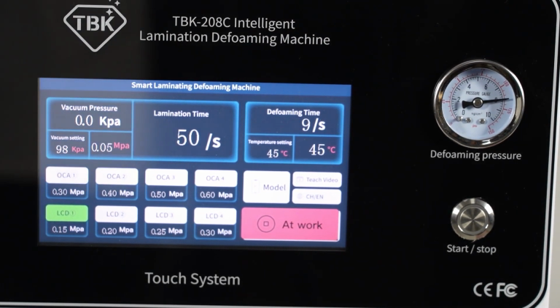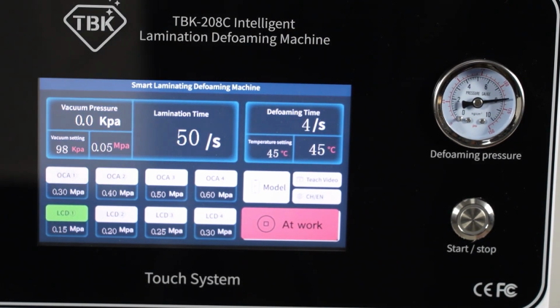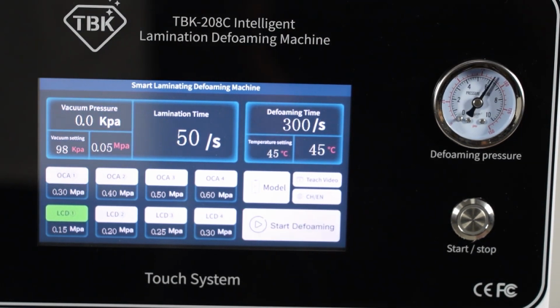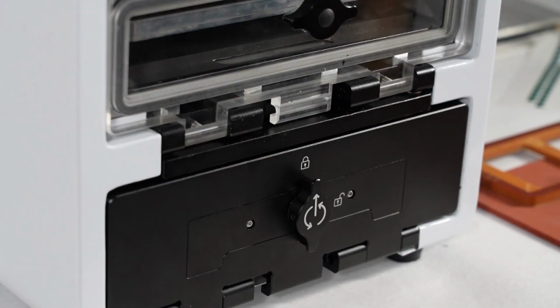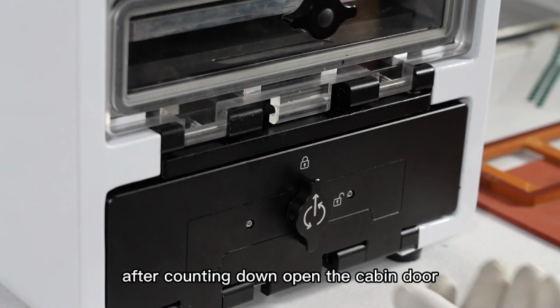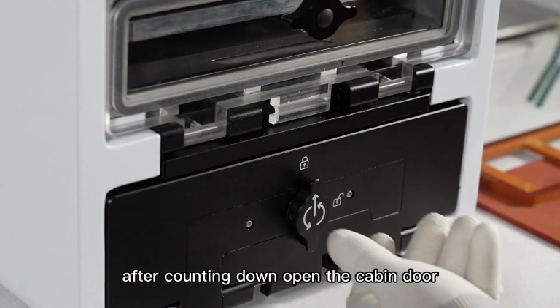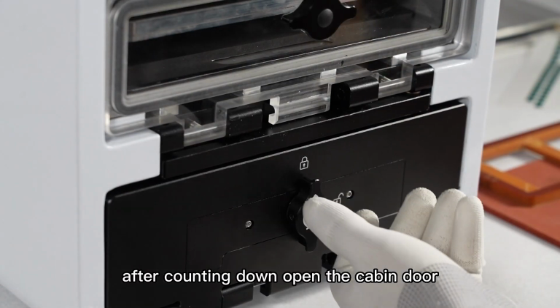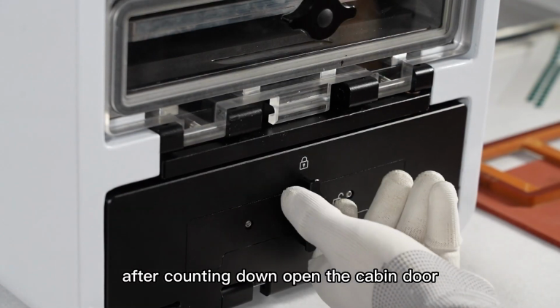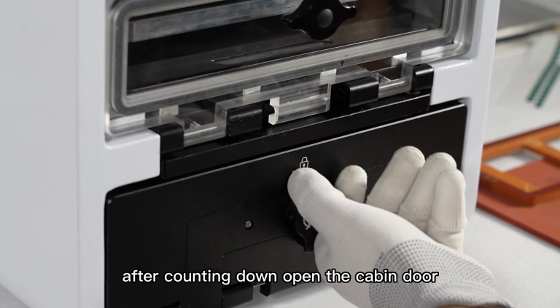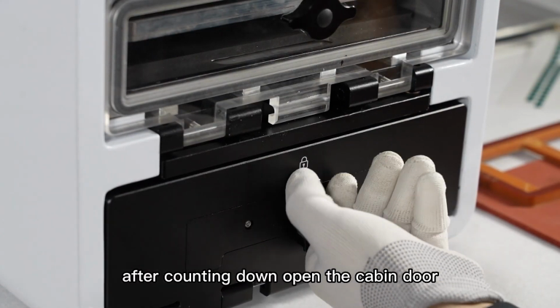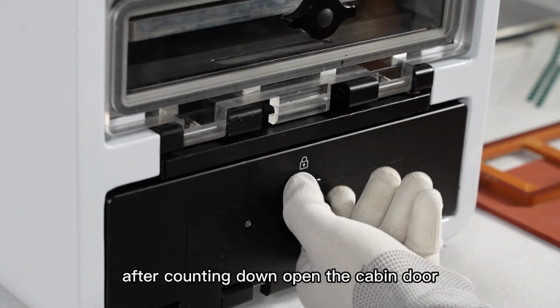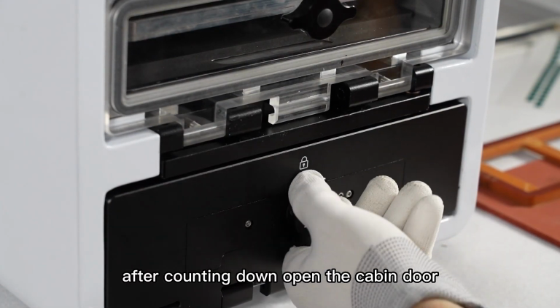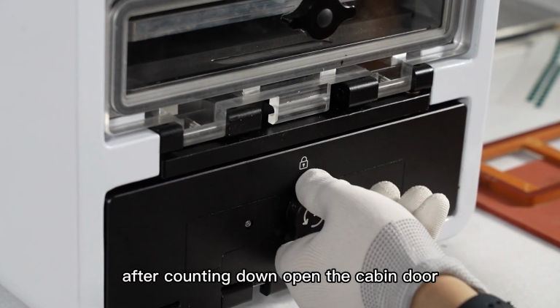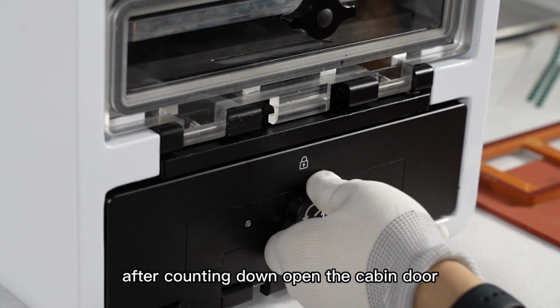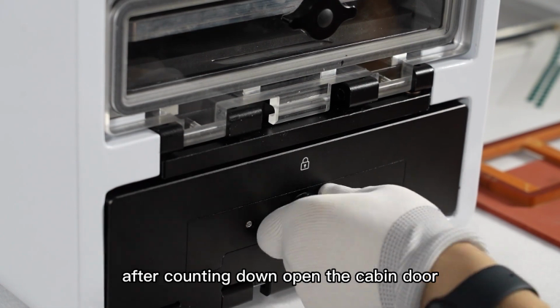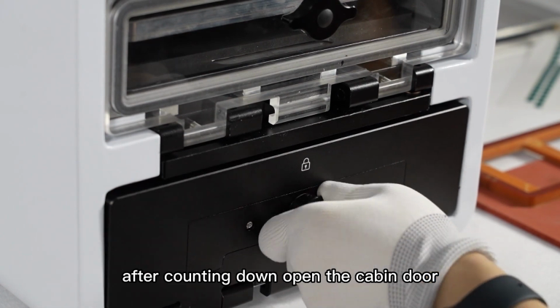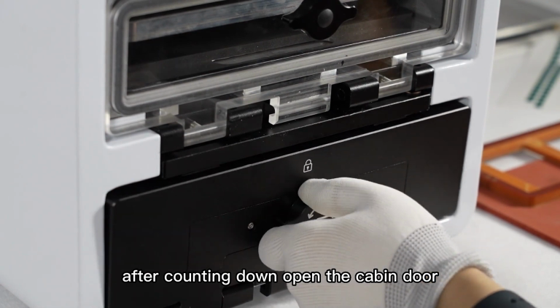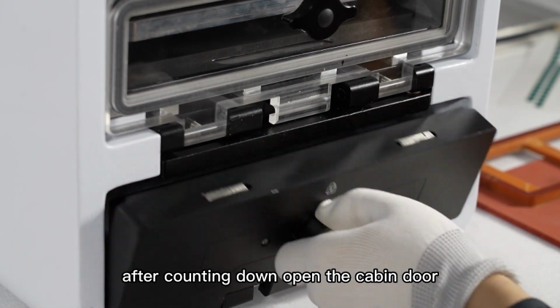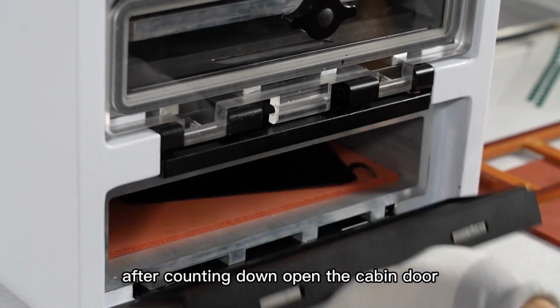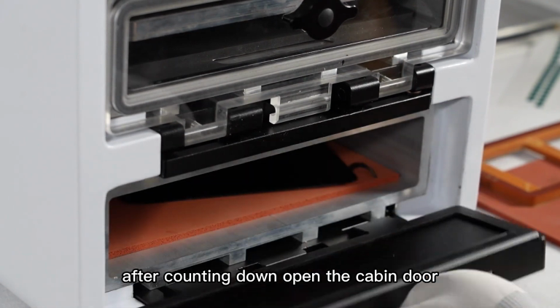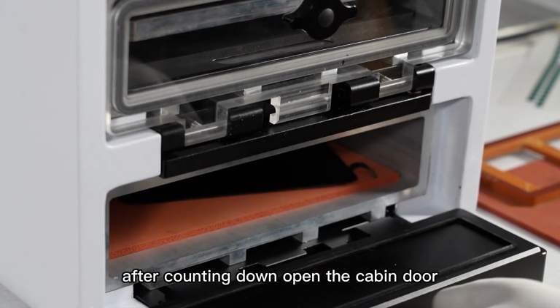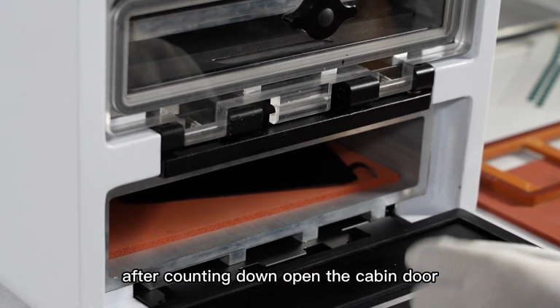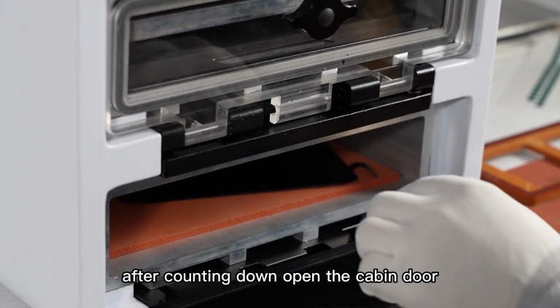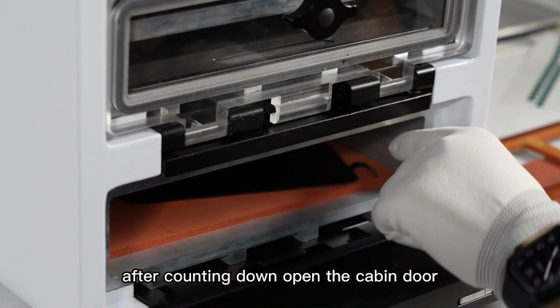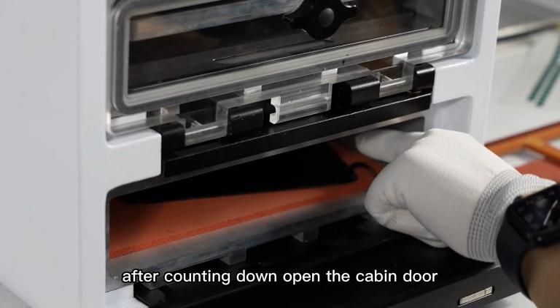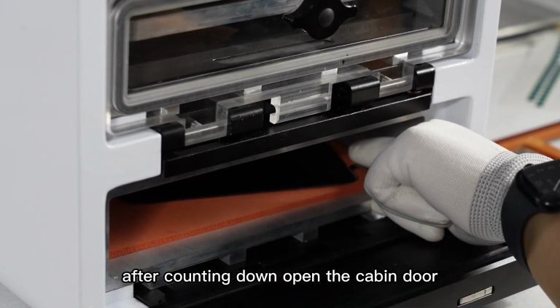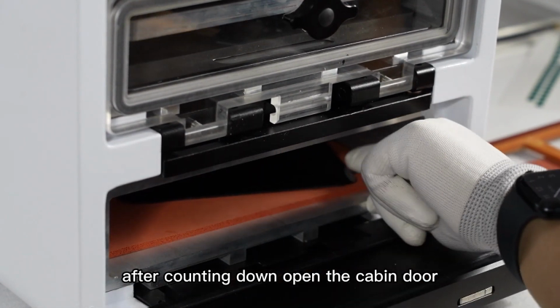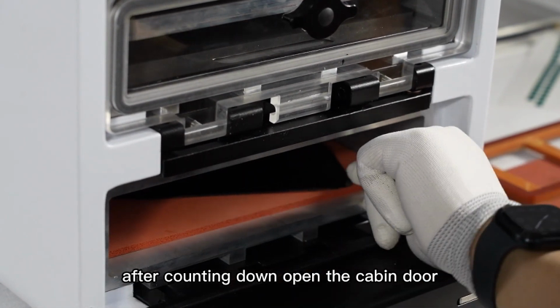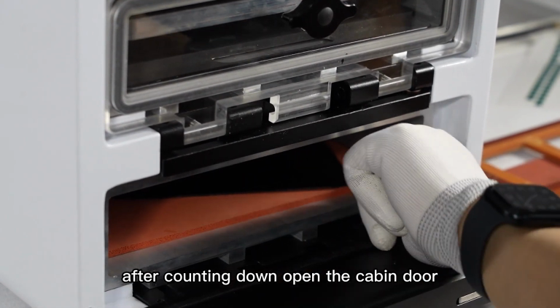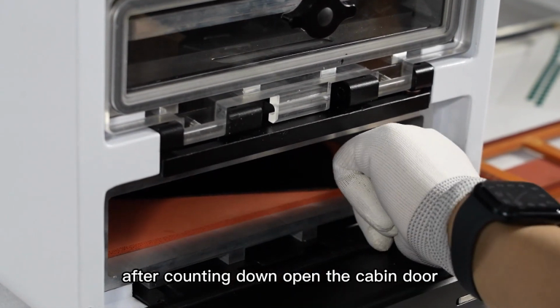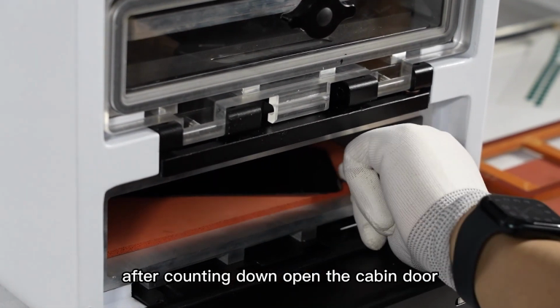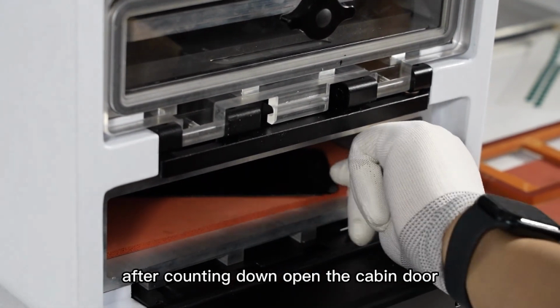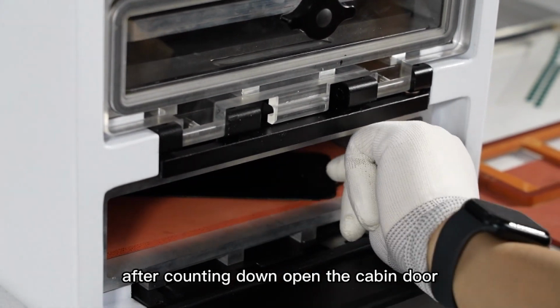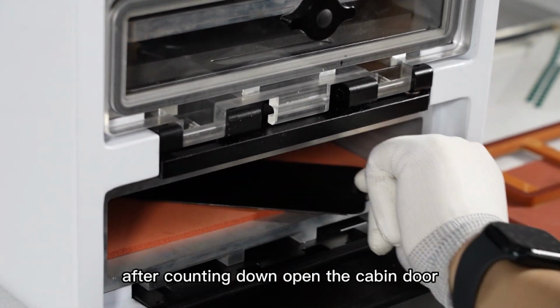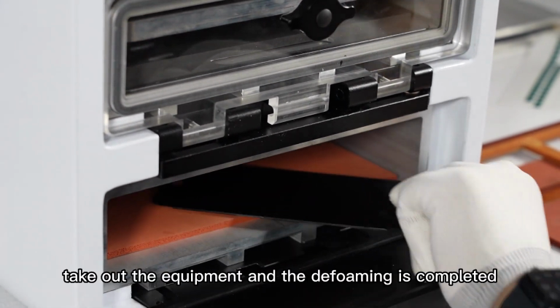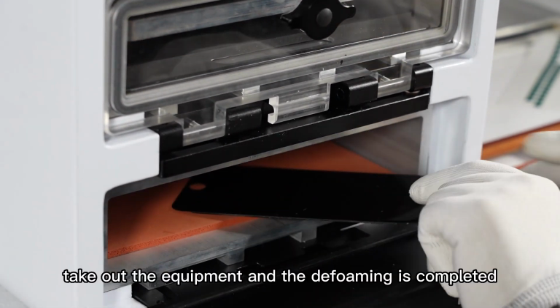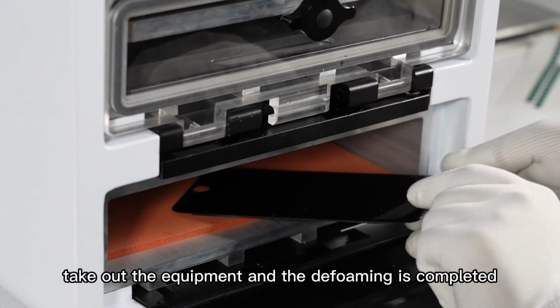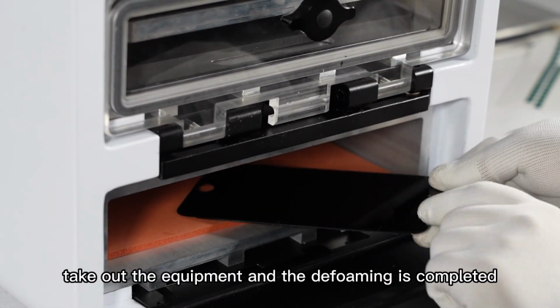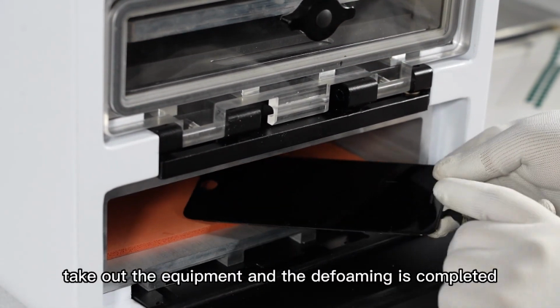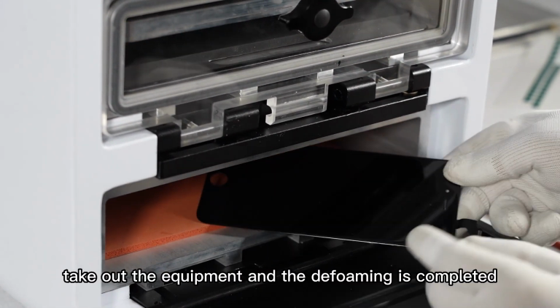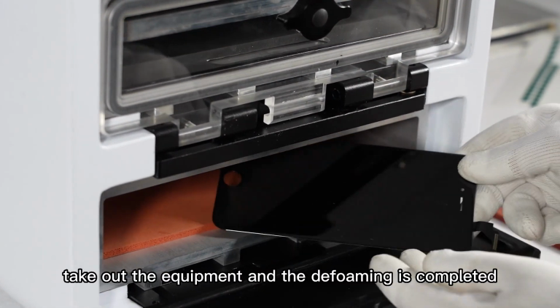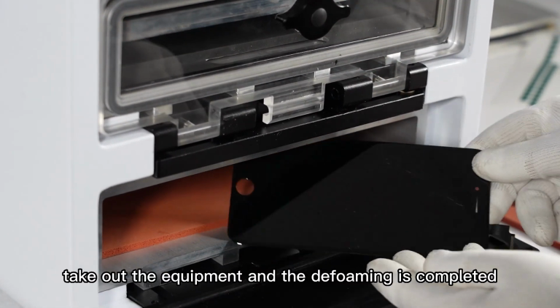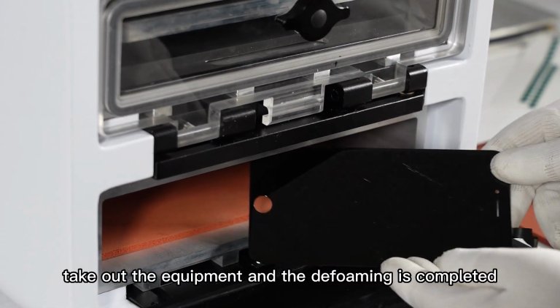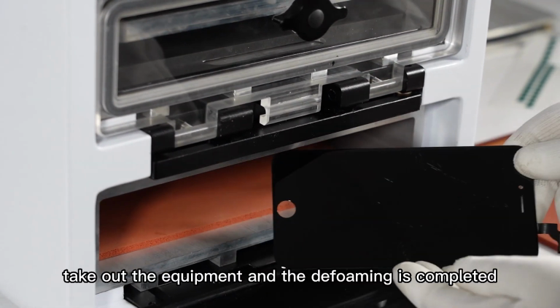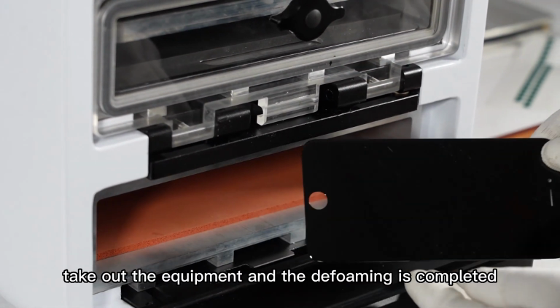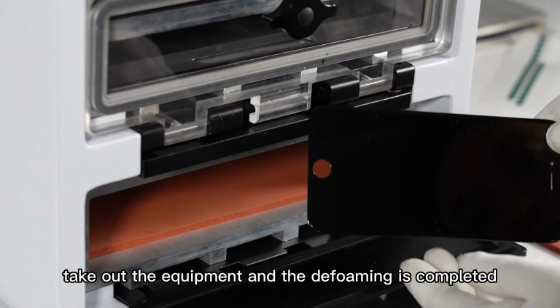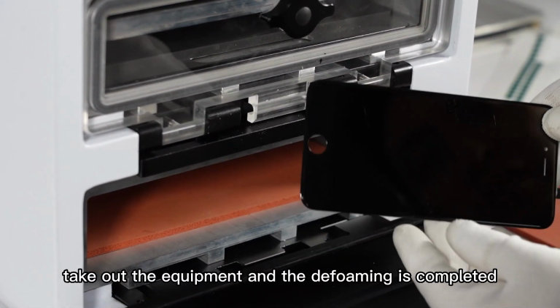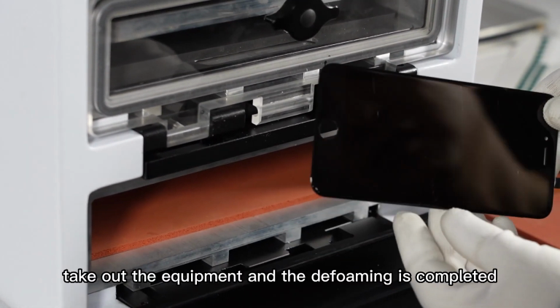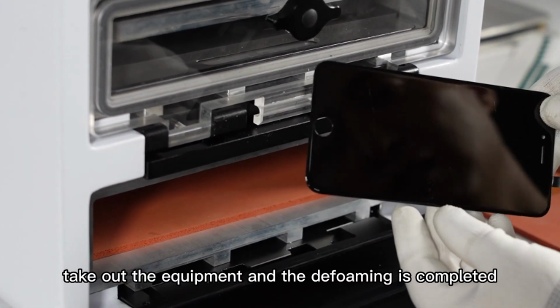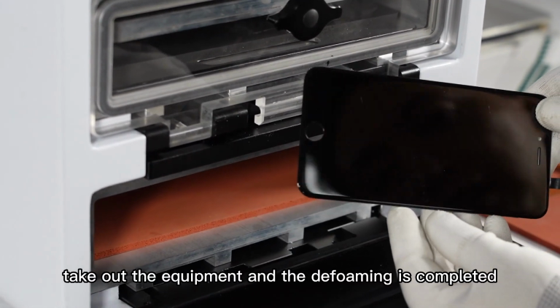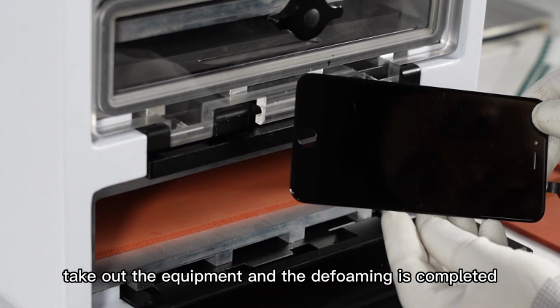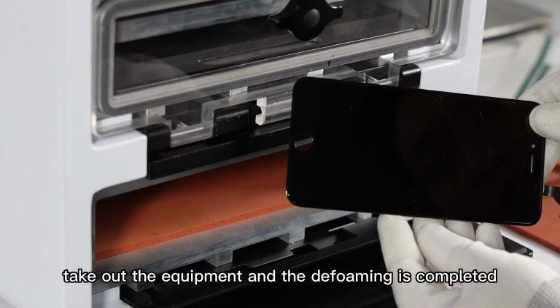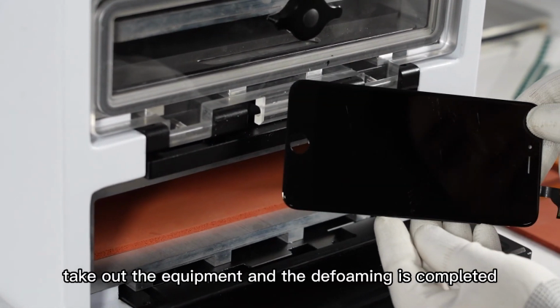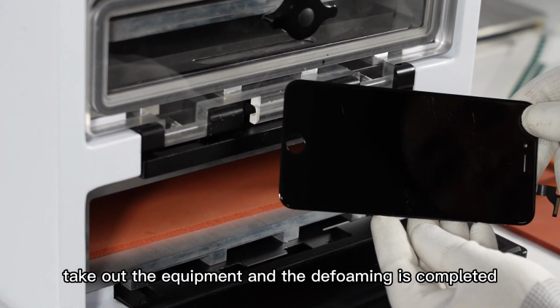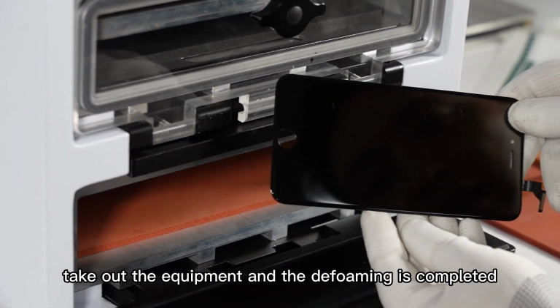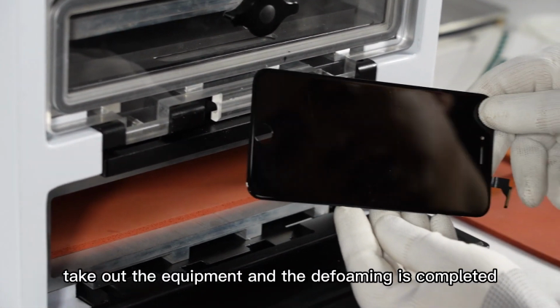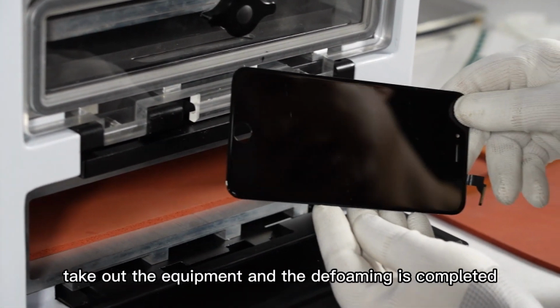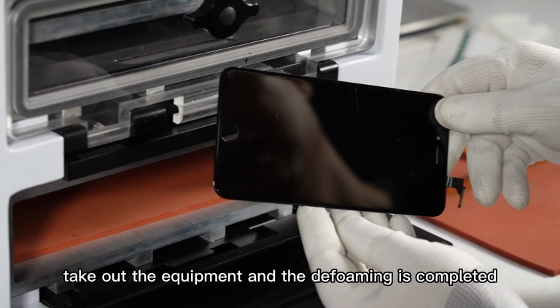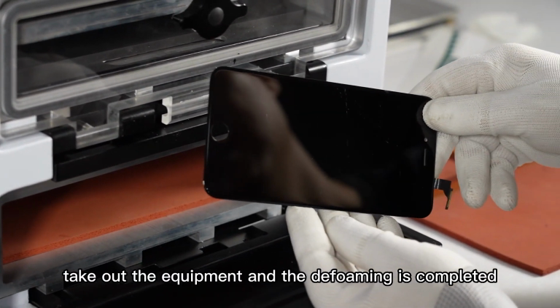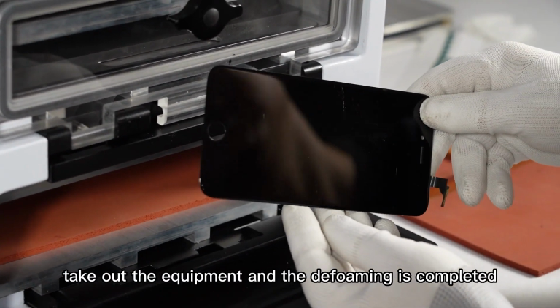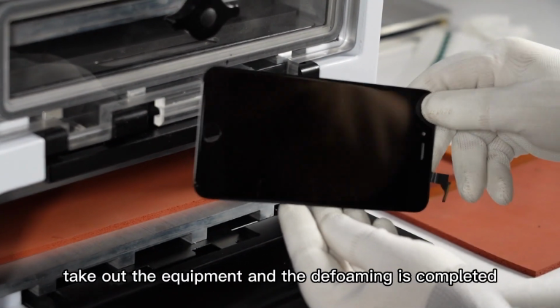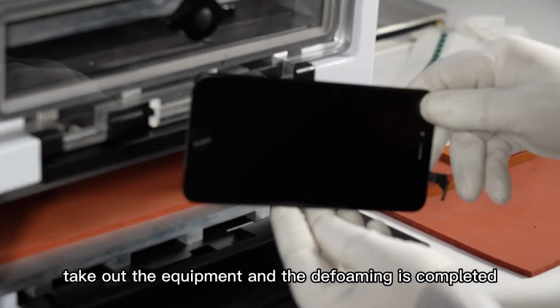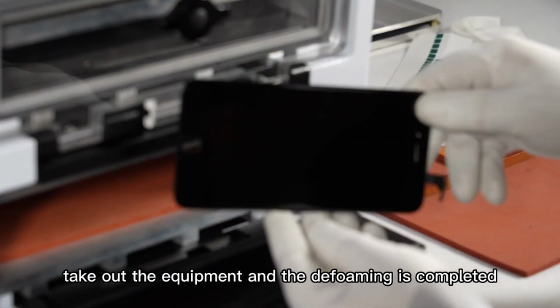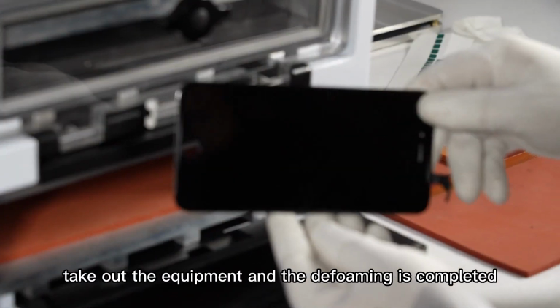After counting down, open the cabin door, take out the equipment, and the defoaming is completed.